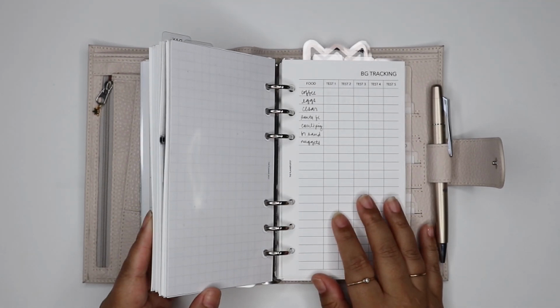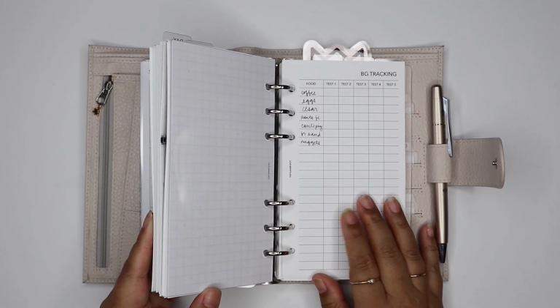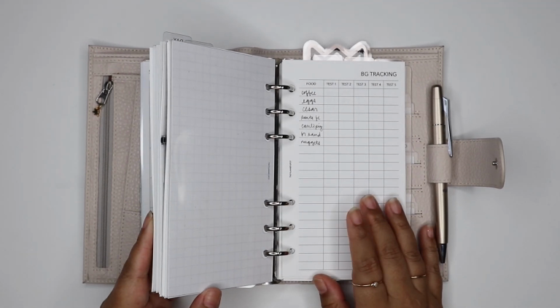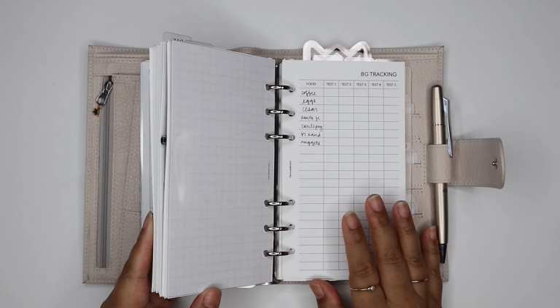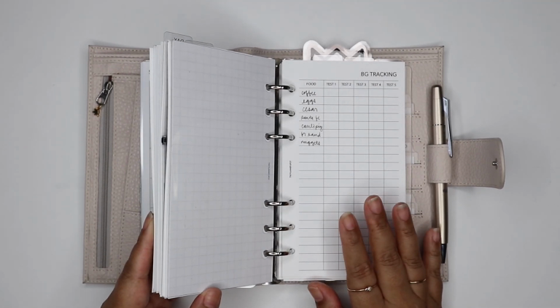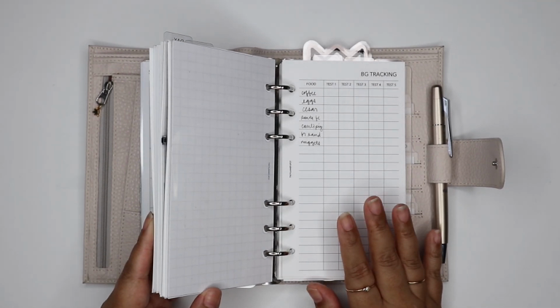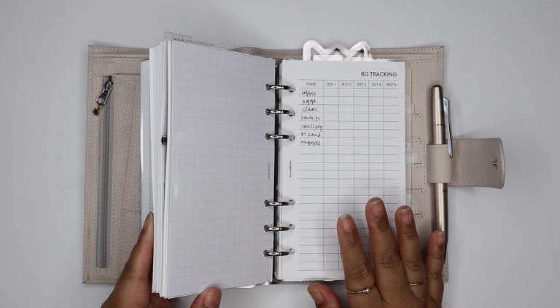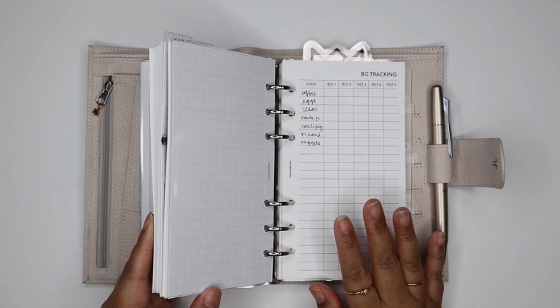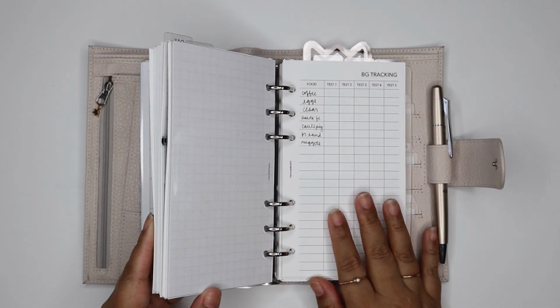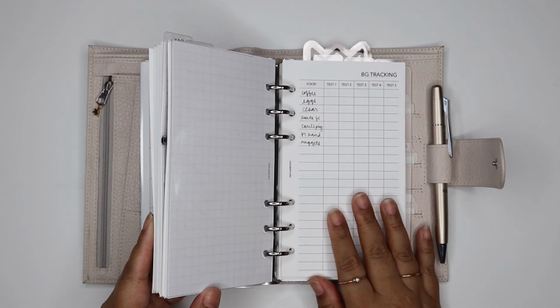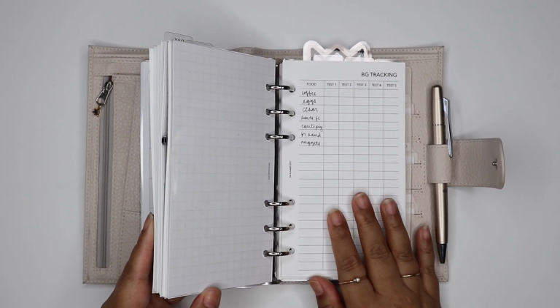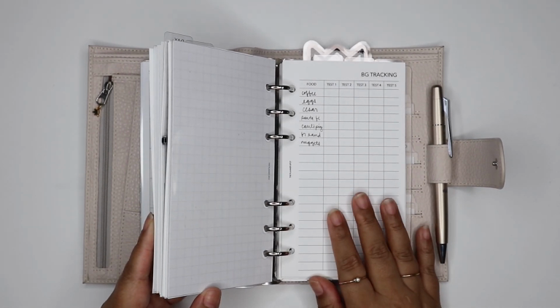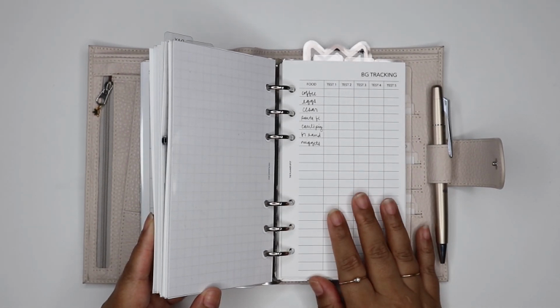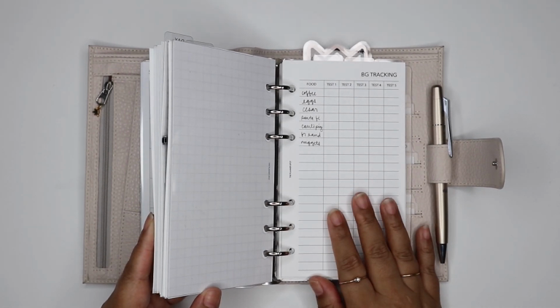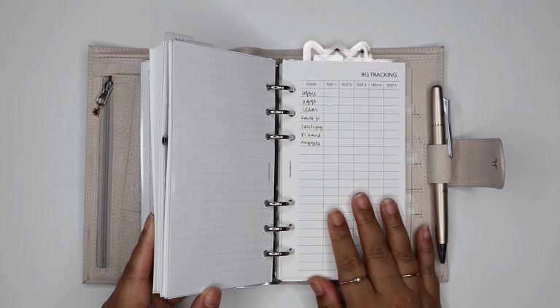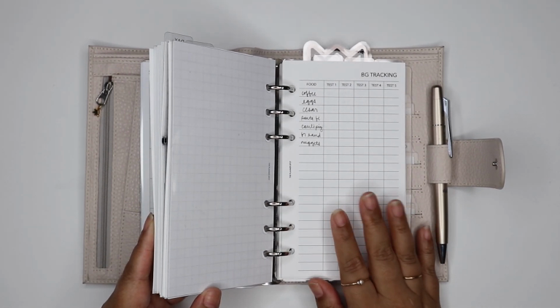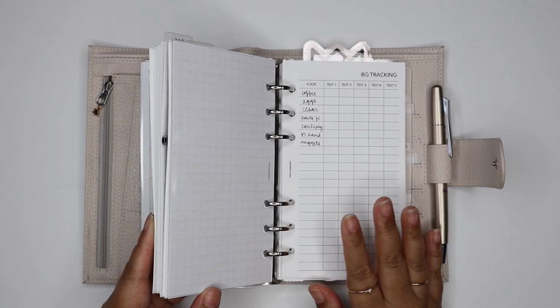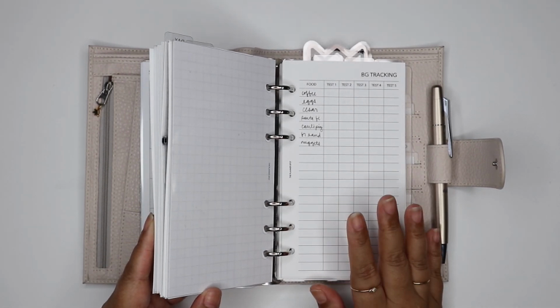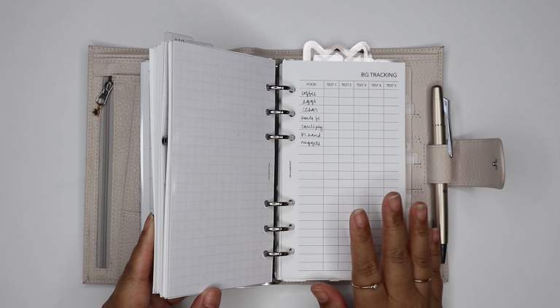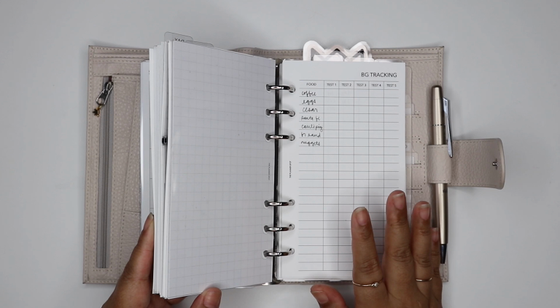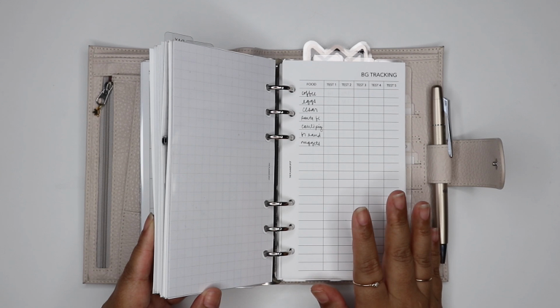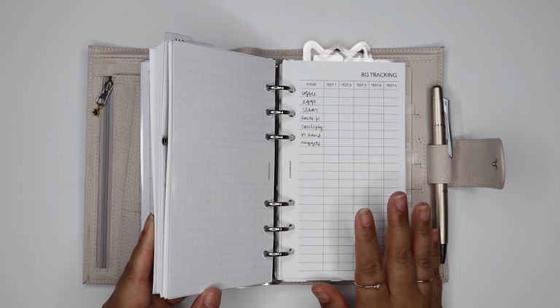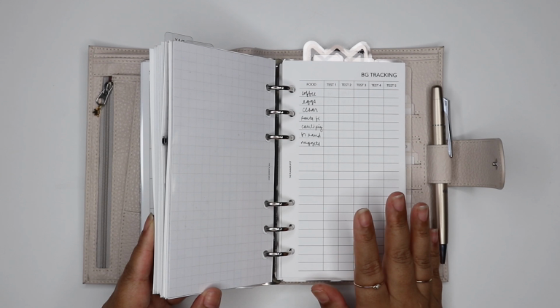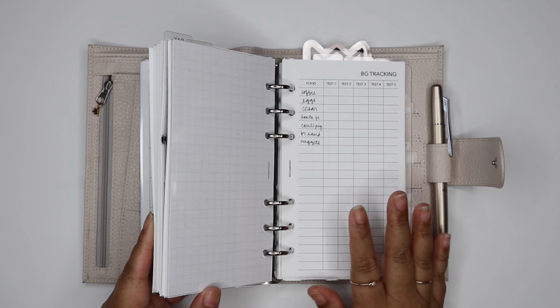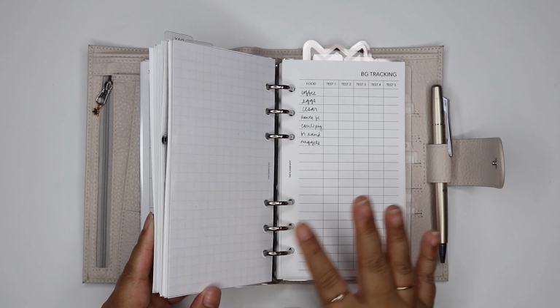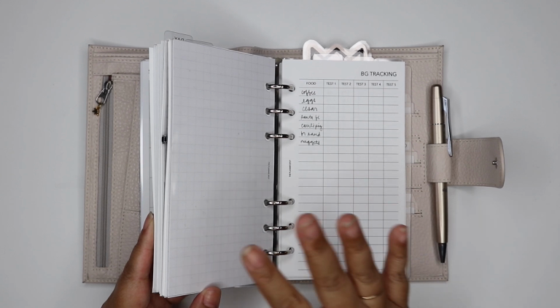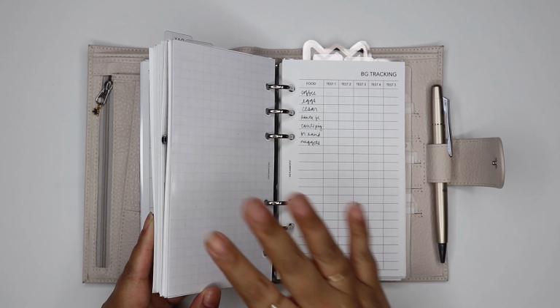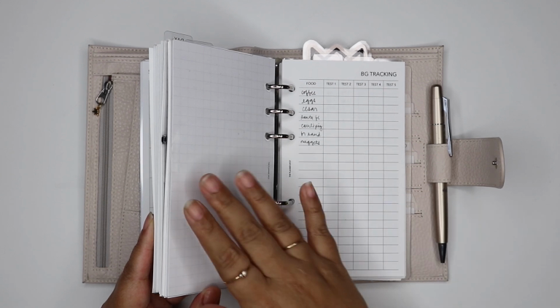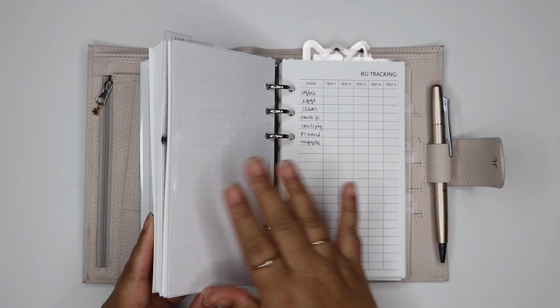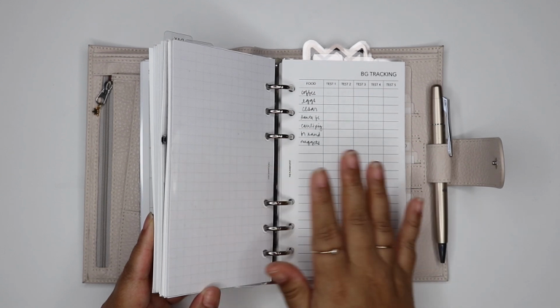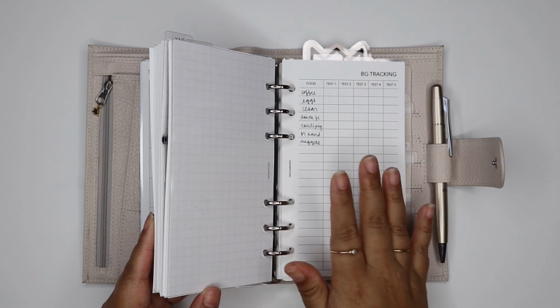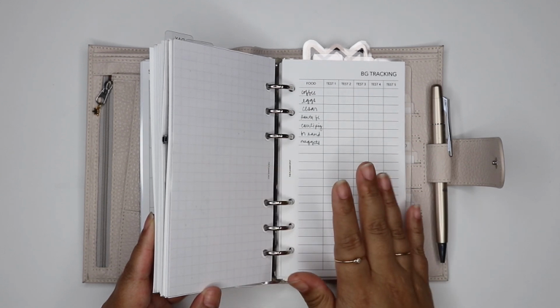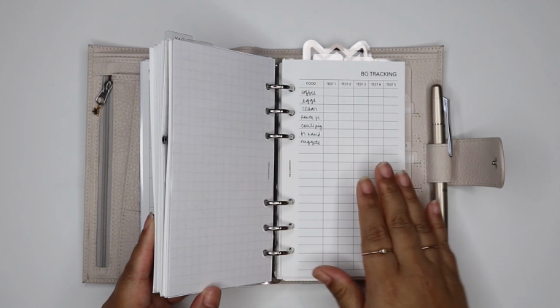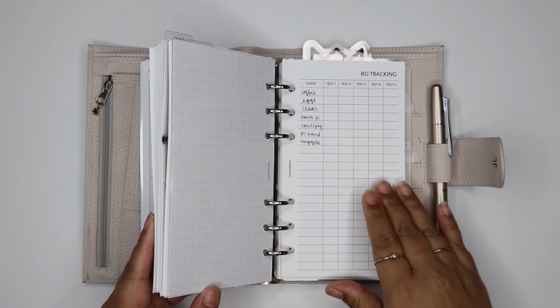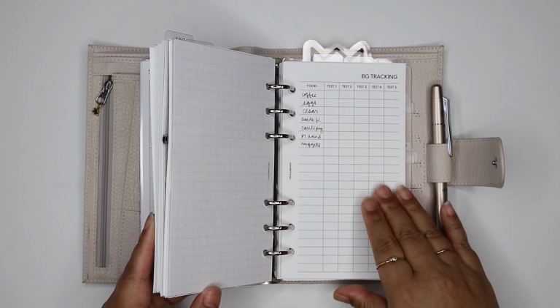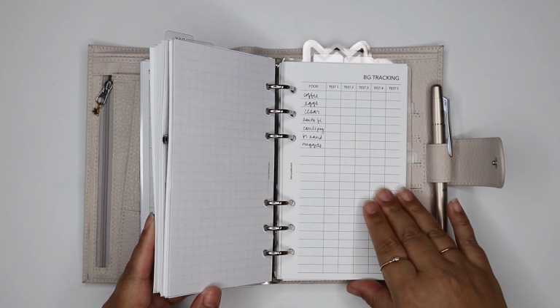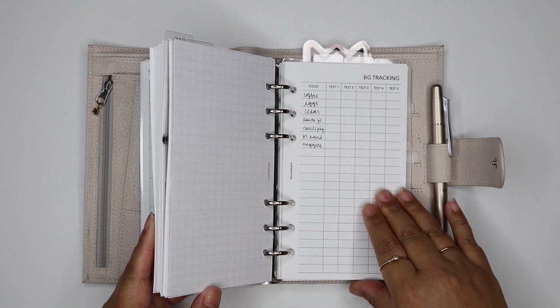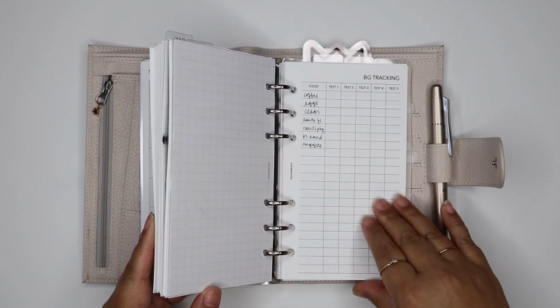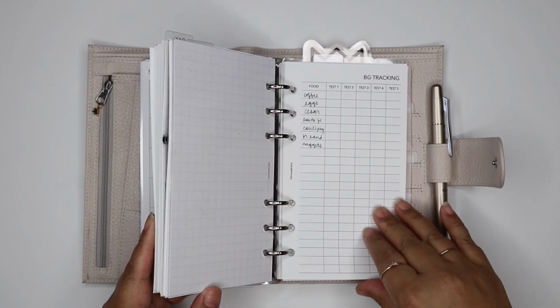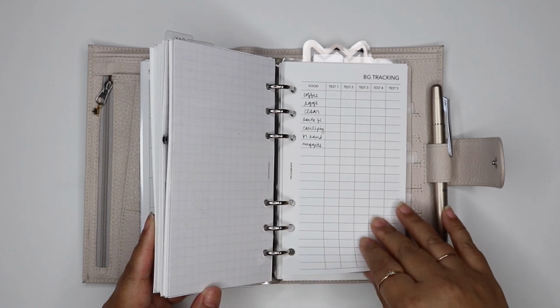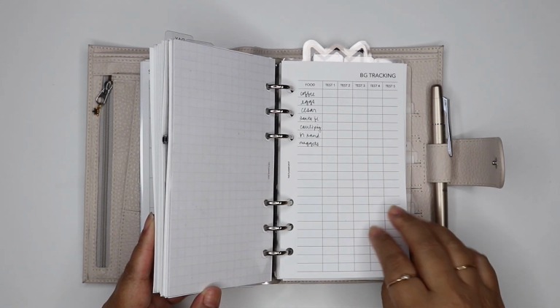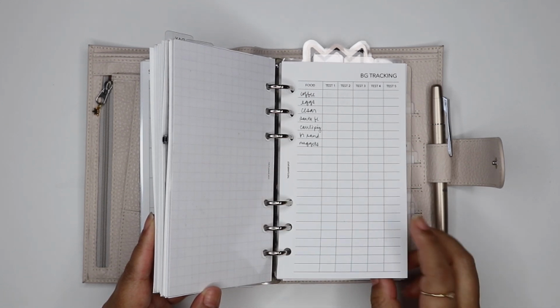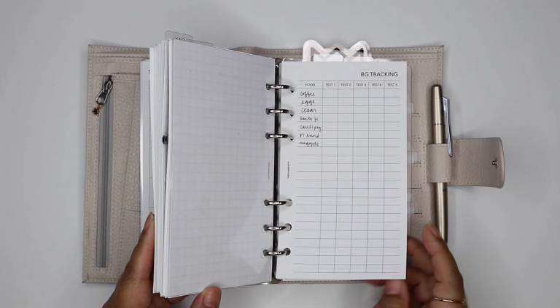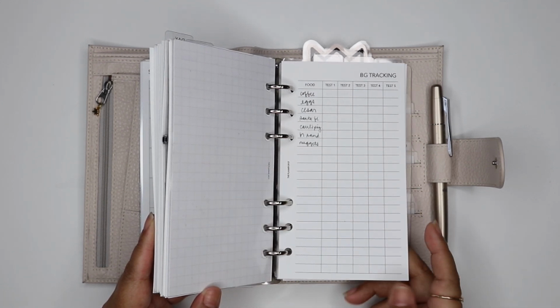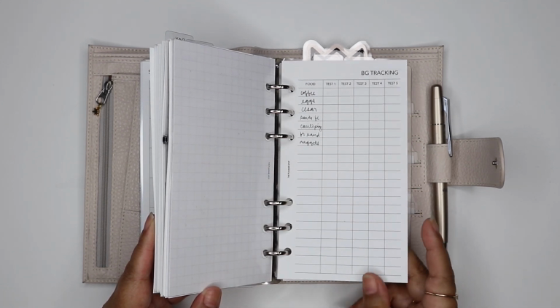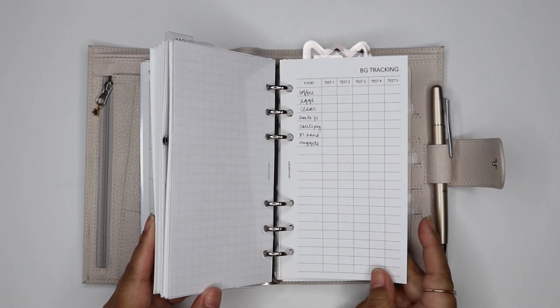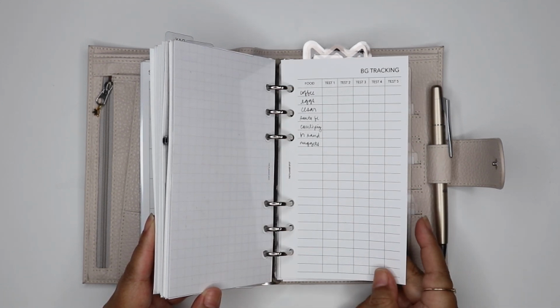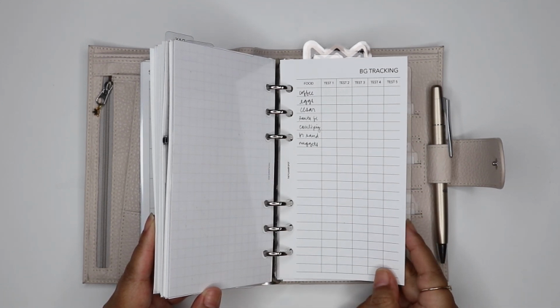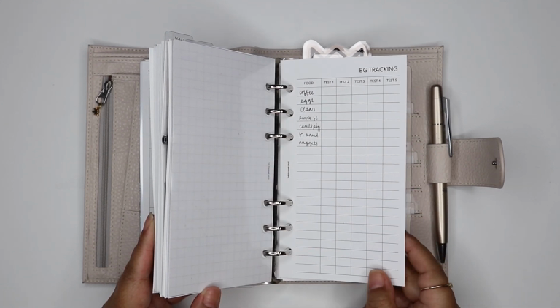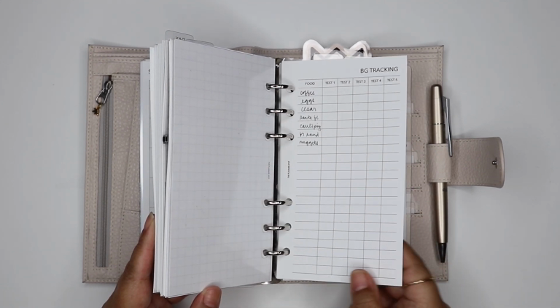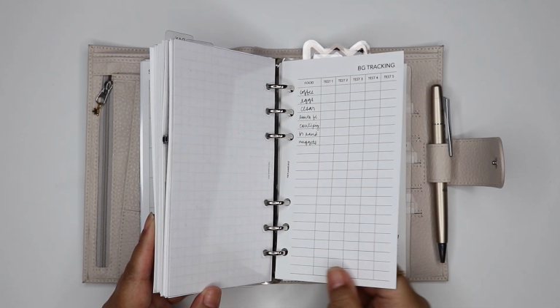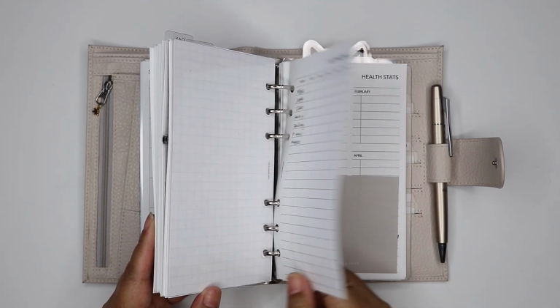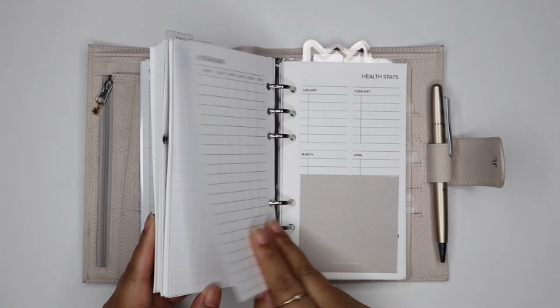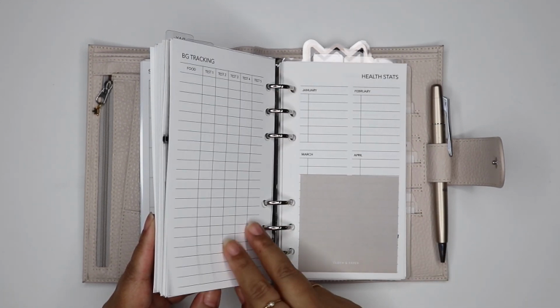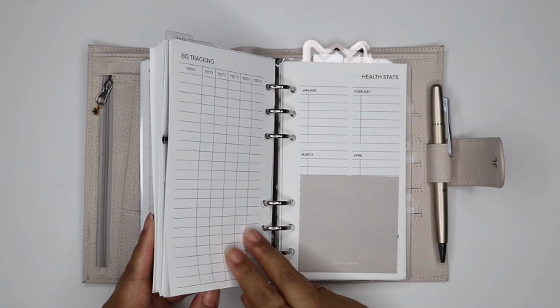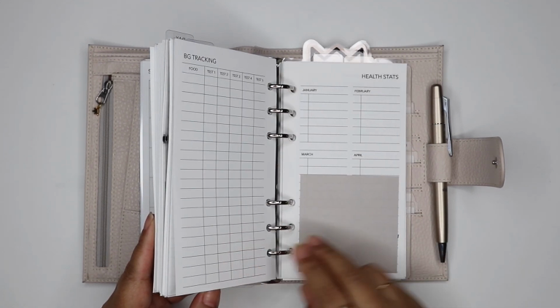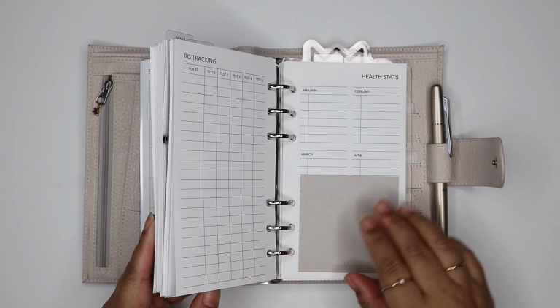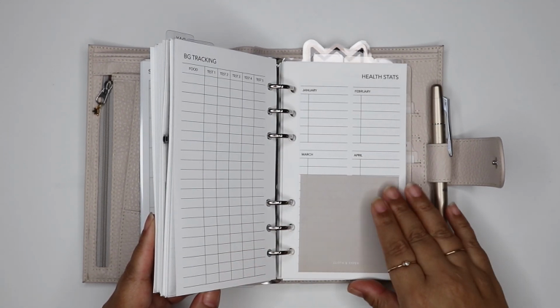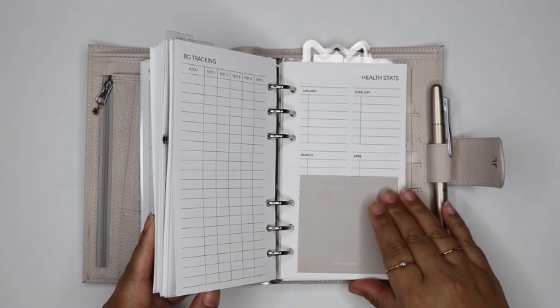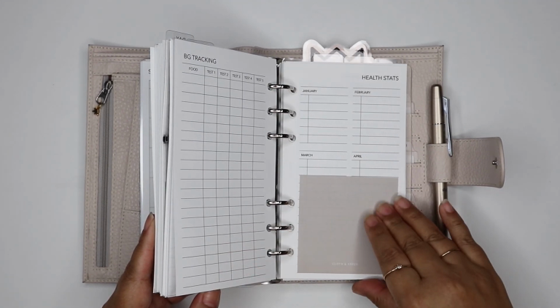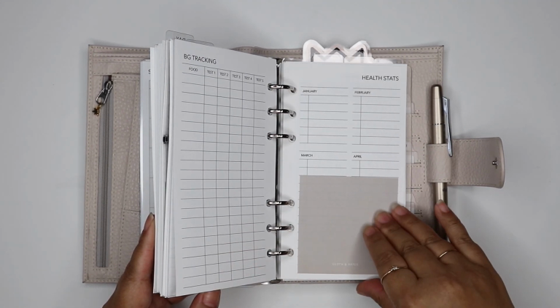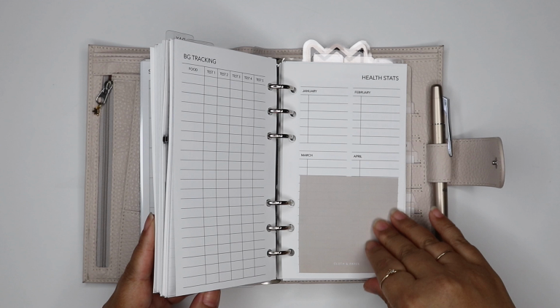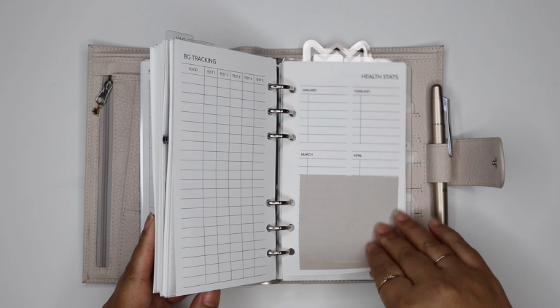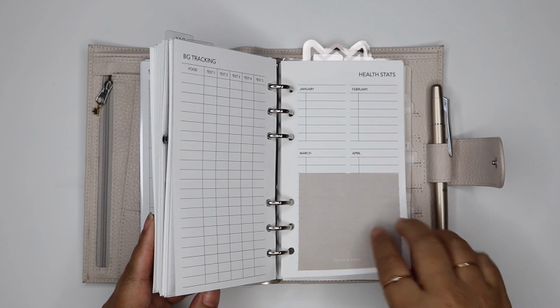So that's why I took out all those month-on-one-page project inserts. The back sections will now just be used for tracking things. This first divider is for personal tracking — some health numbers and my savings challenge.